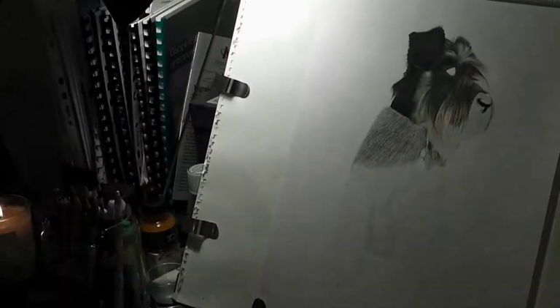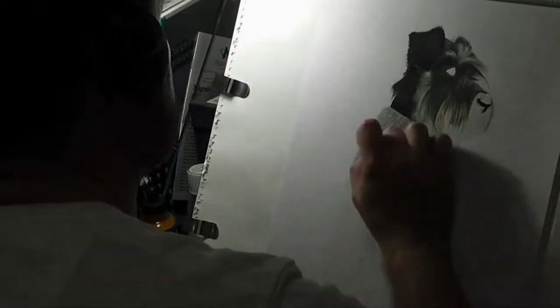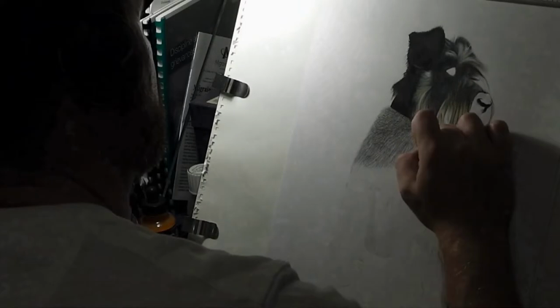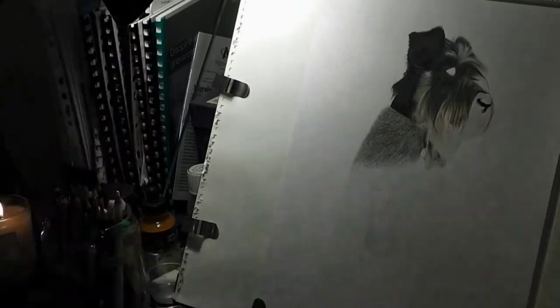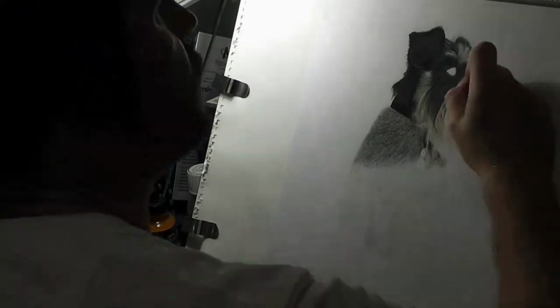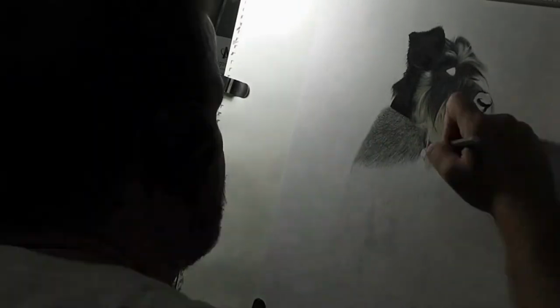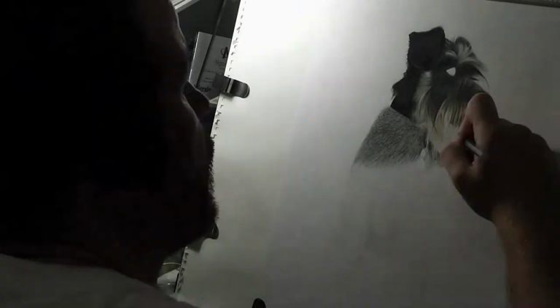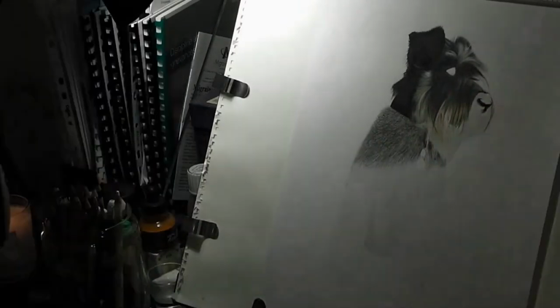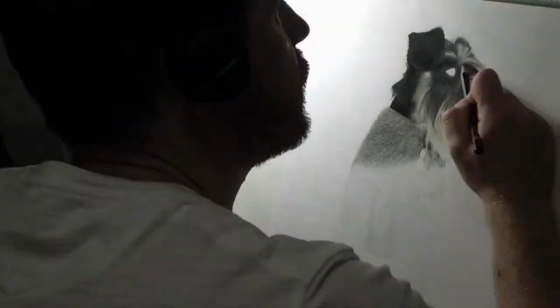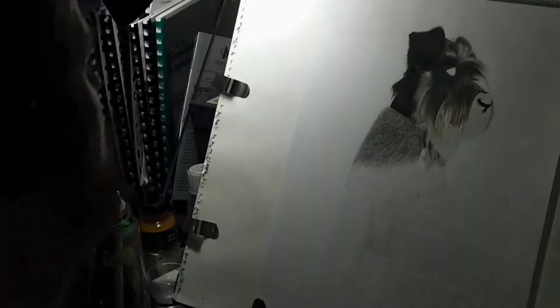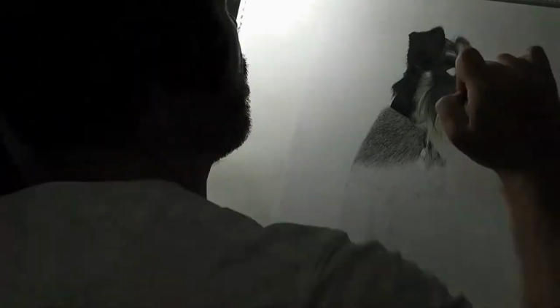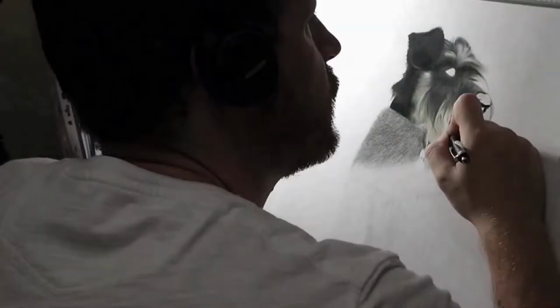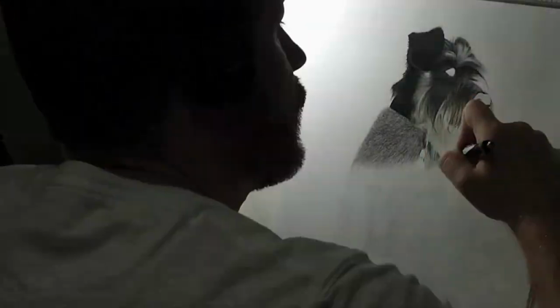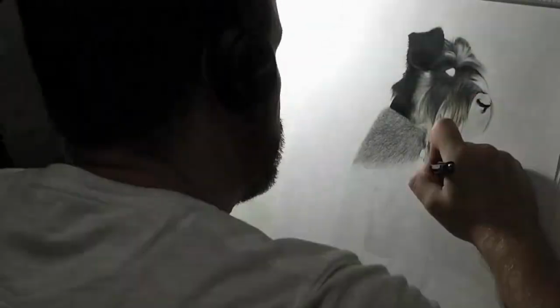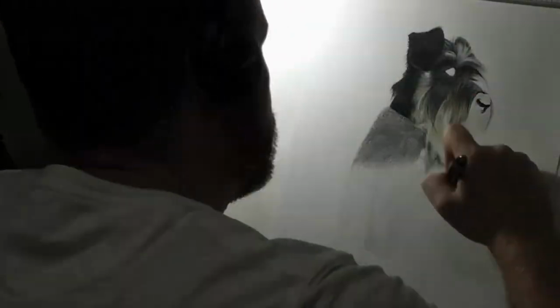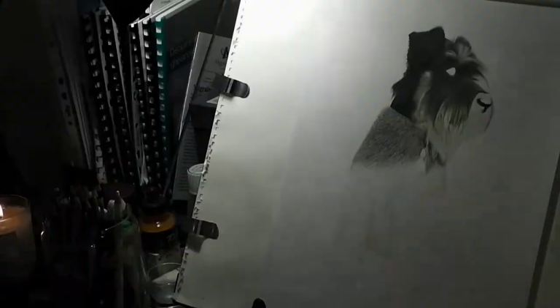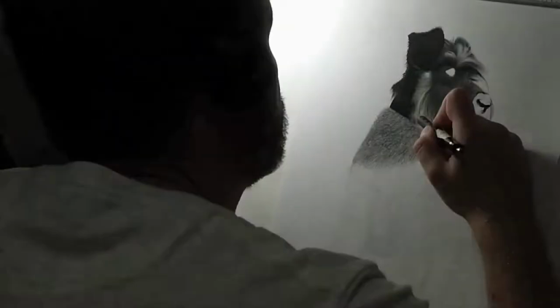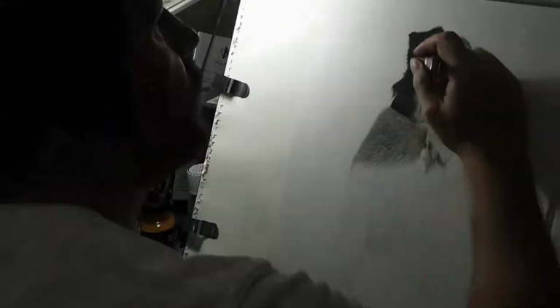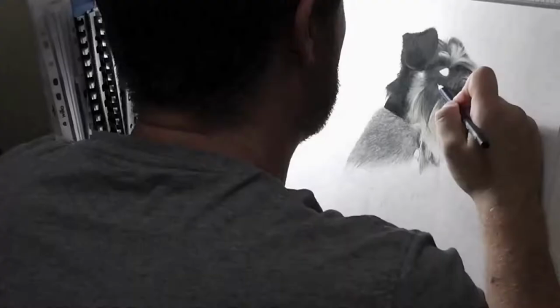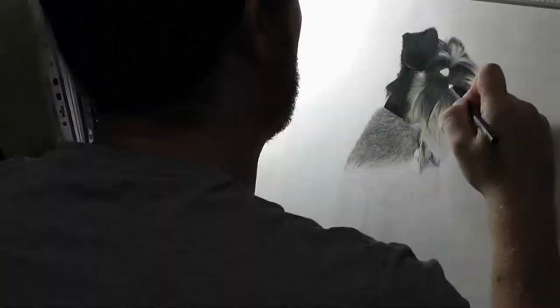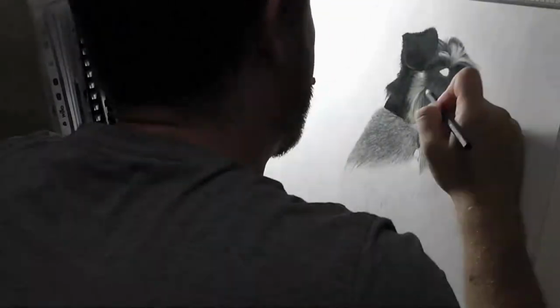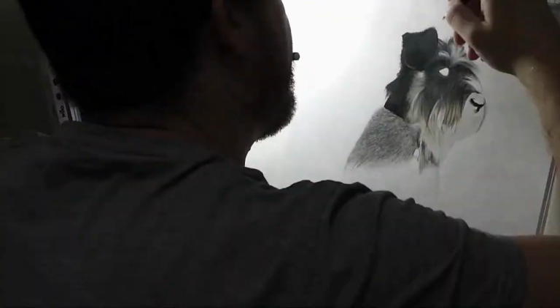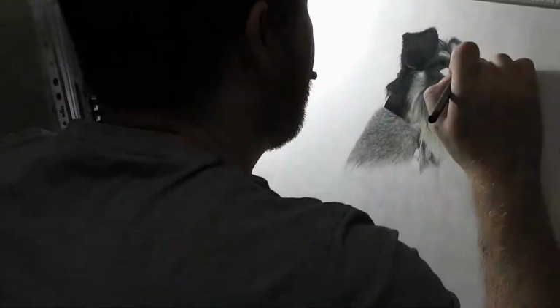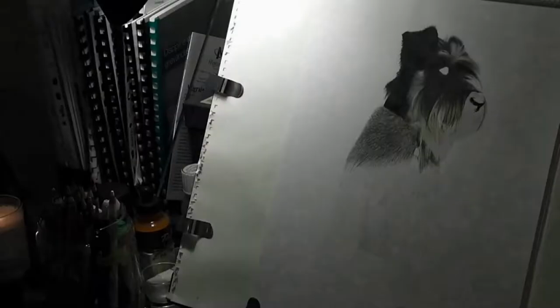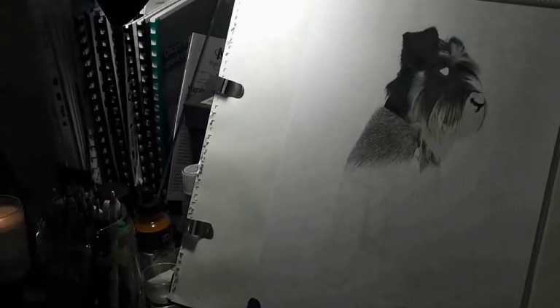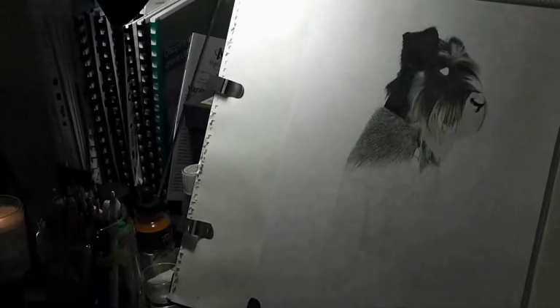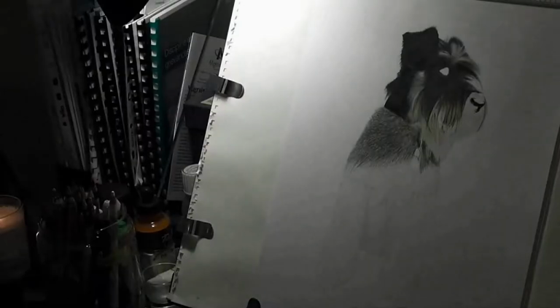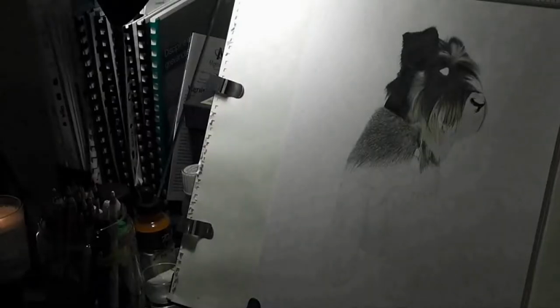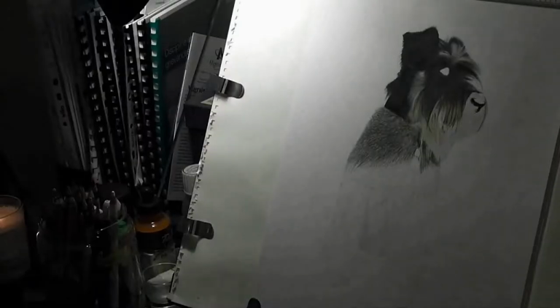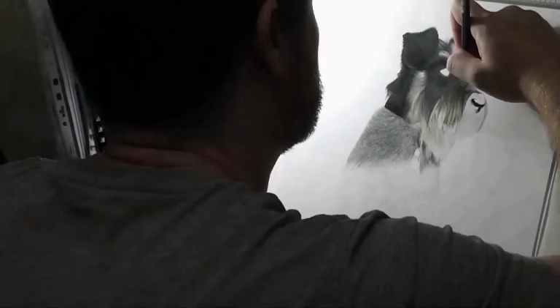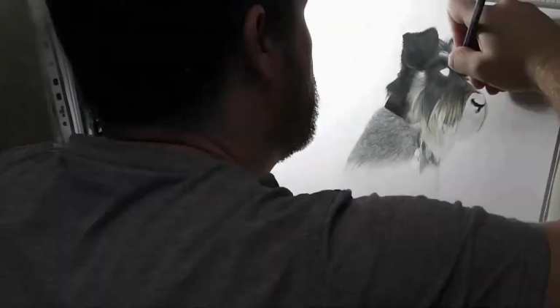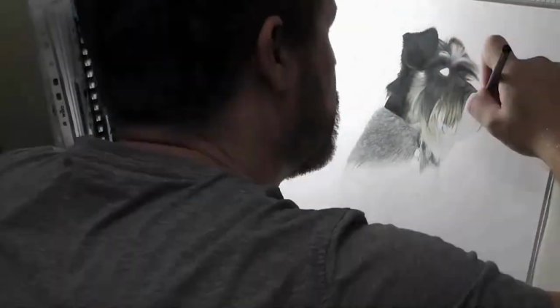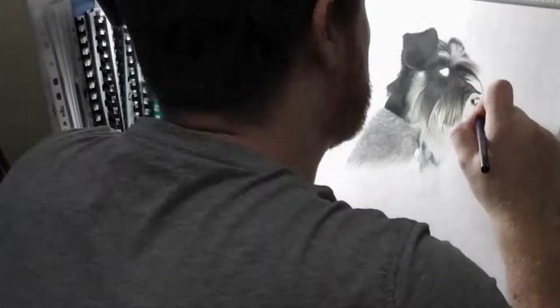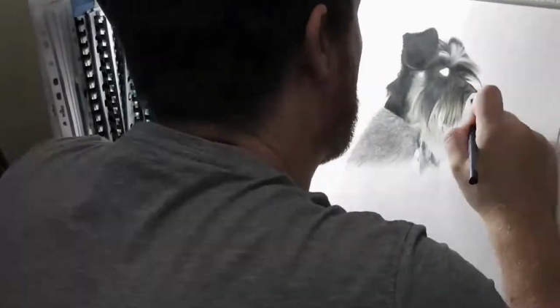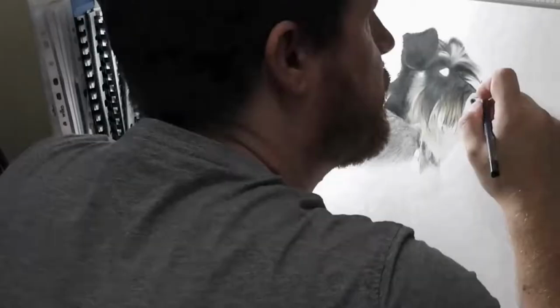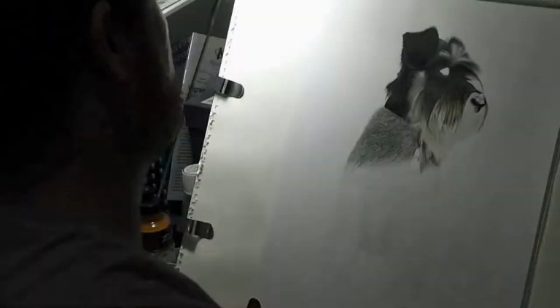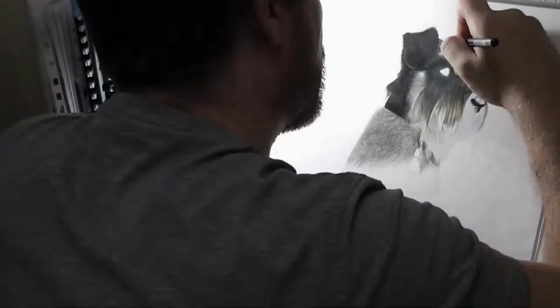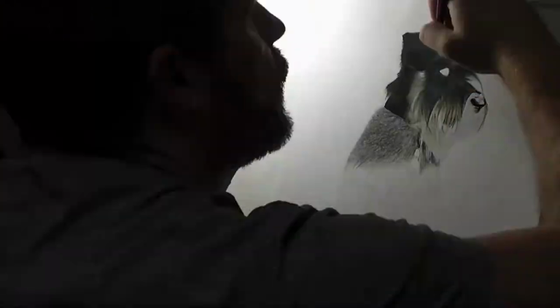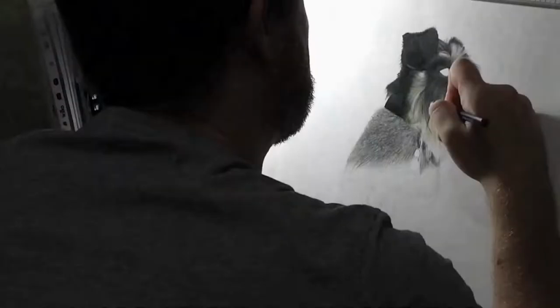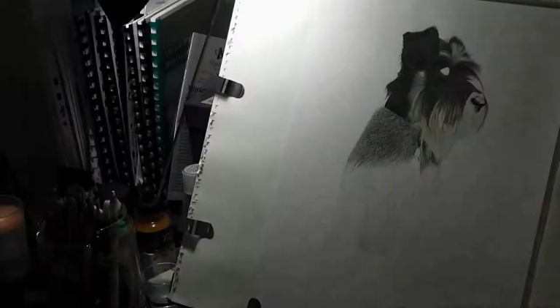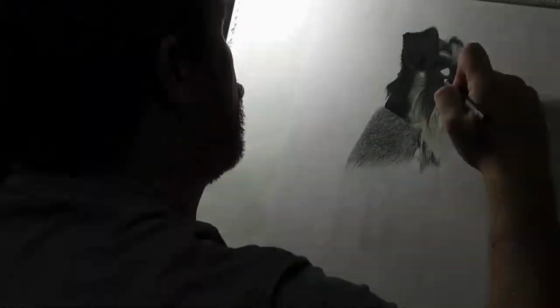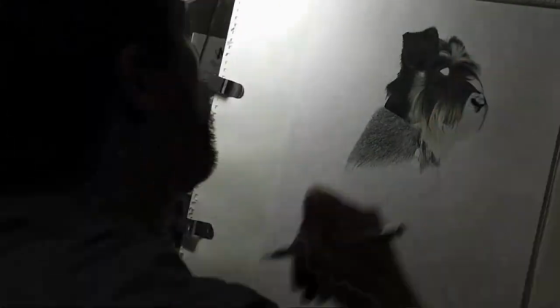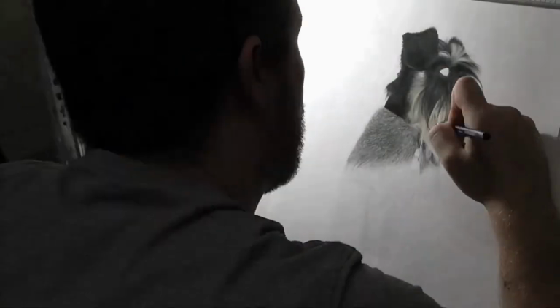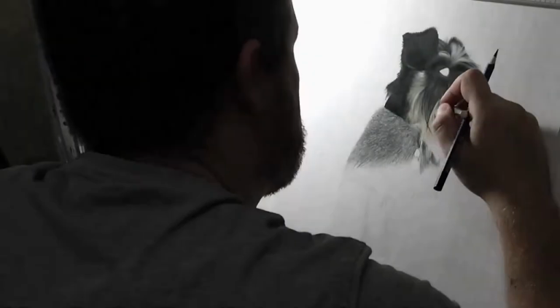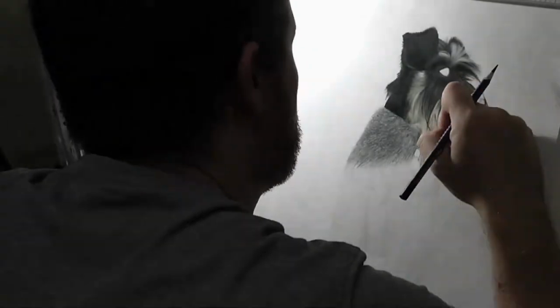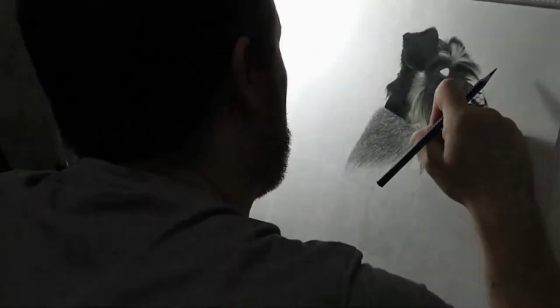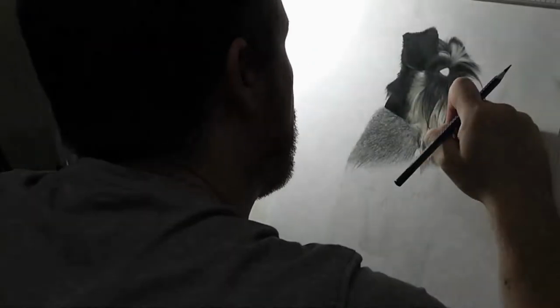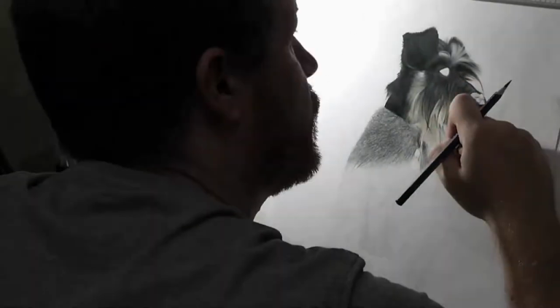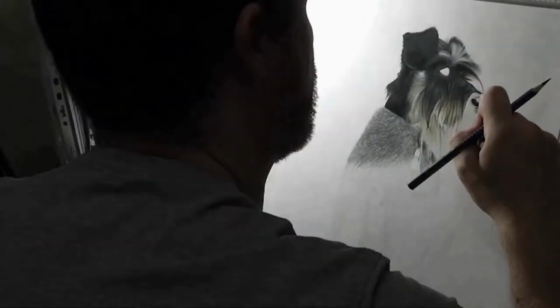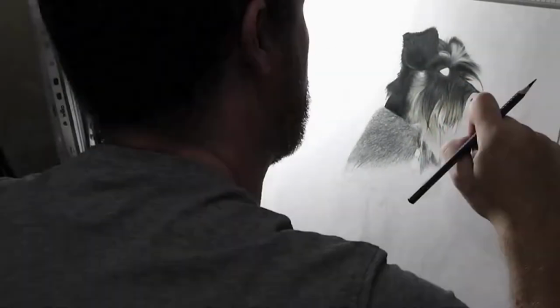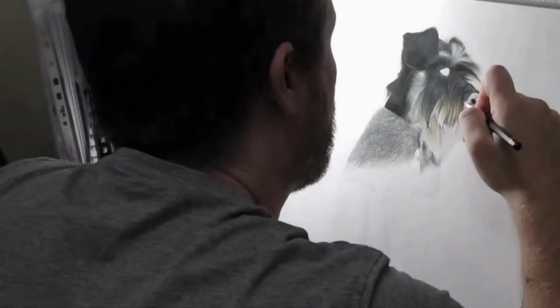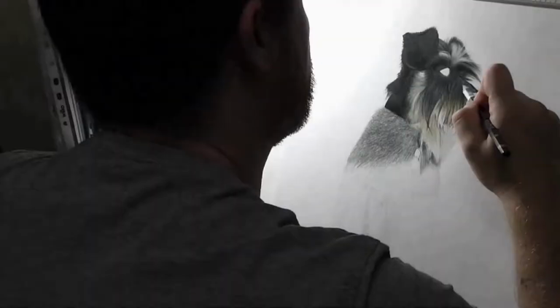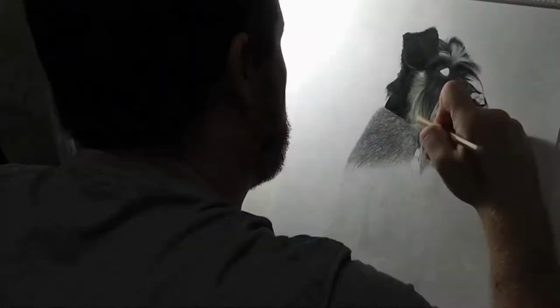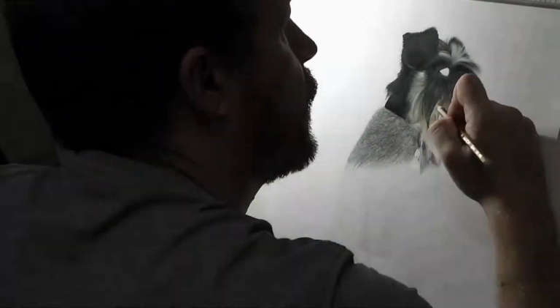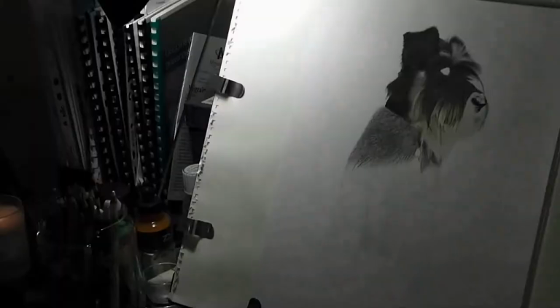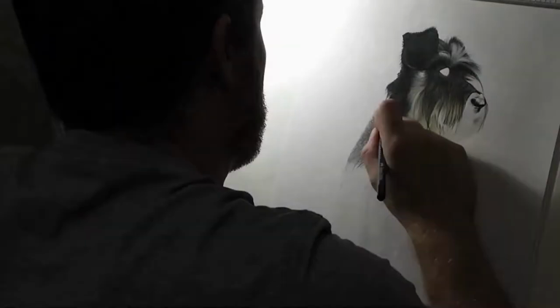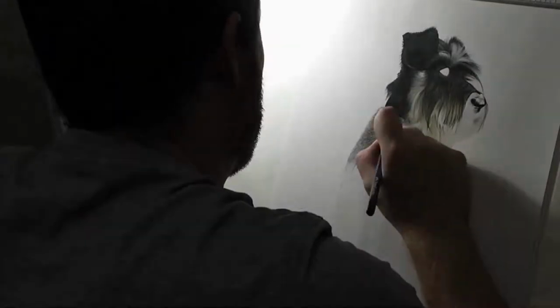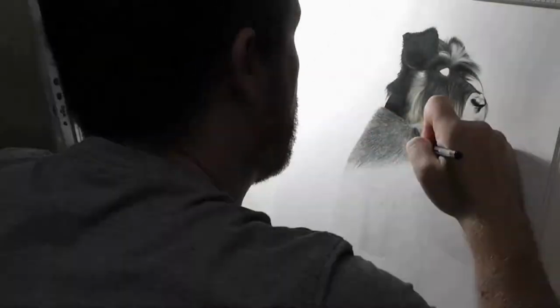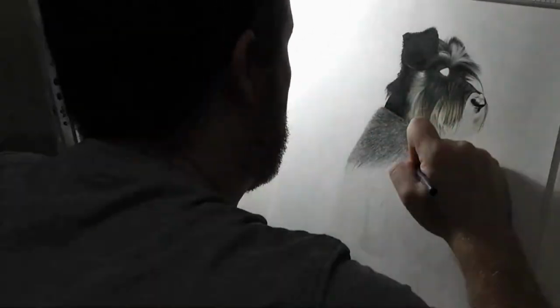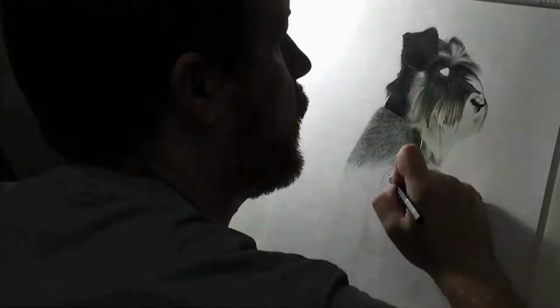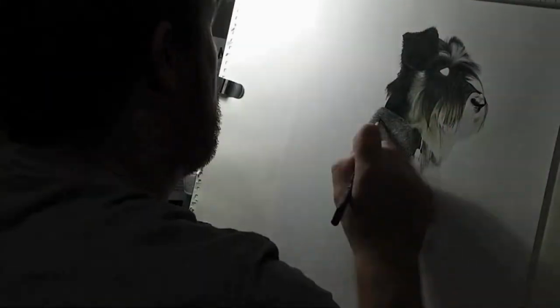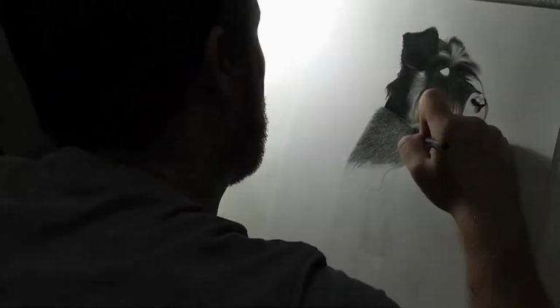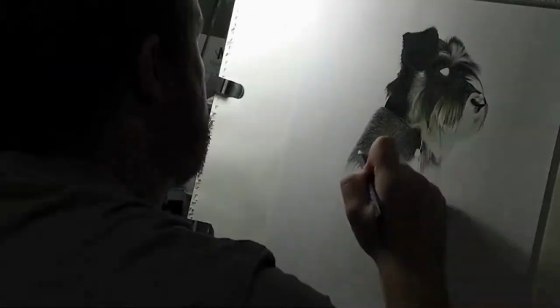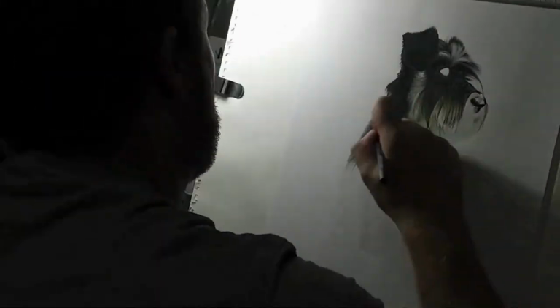He looks like a model dog — it's the sort of thing you'd have on a tin of dog food. He's that photogenic.